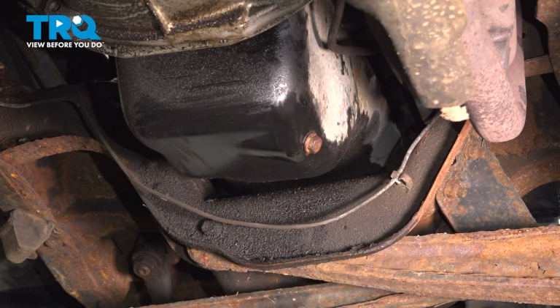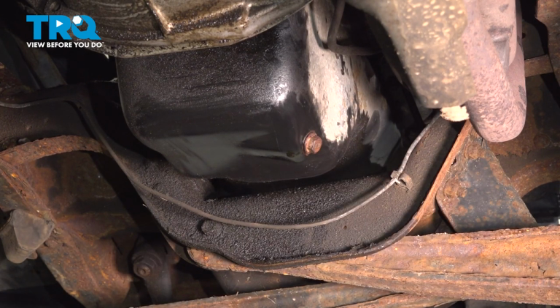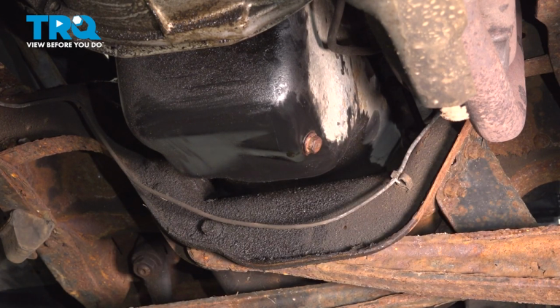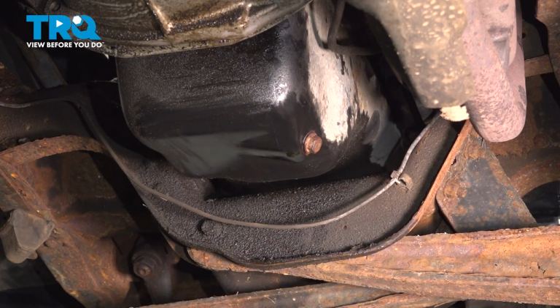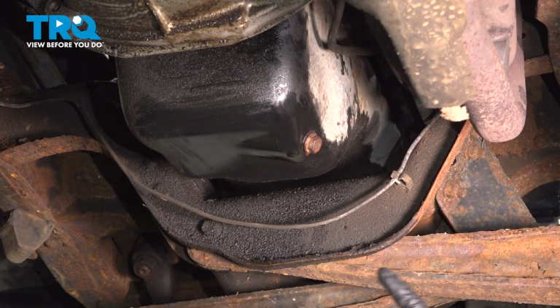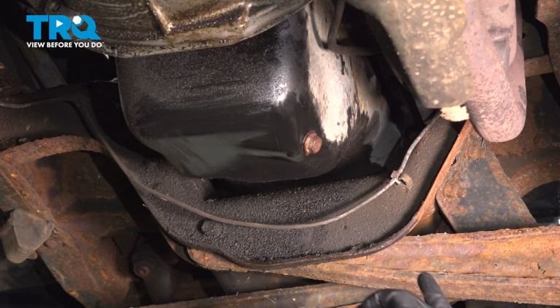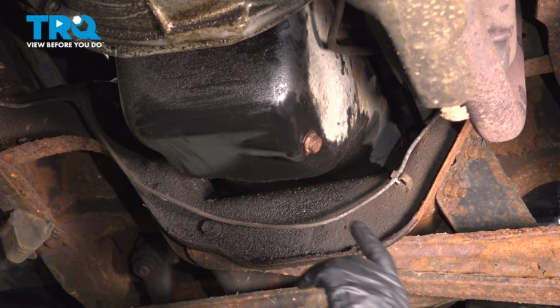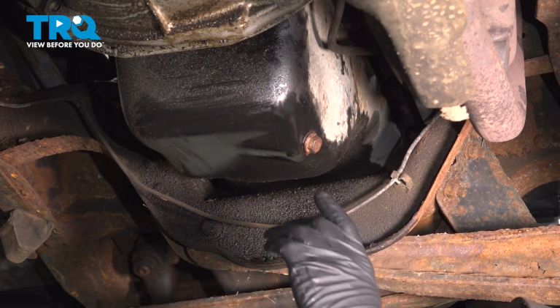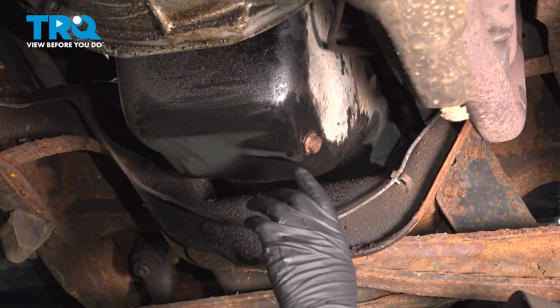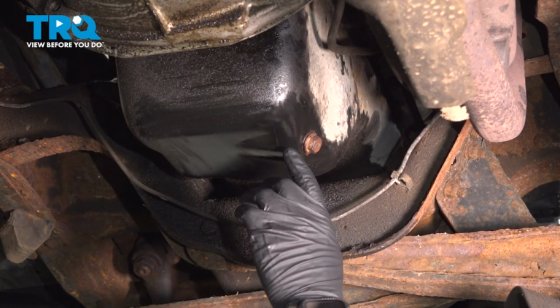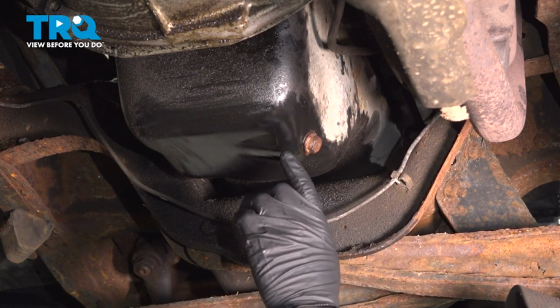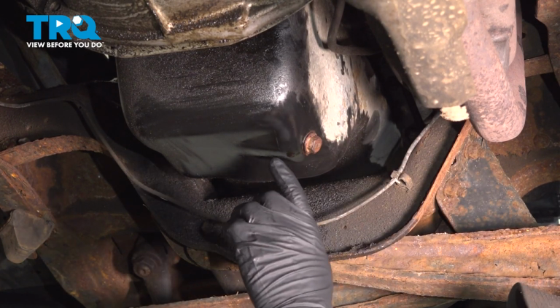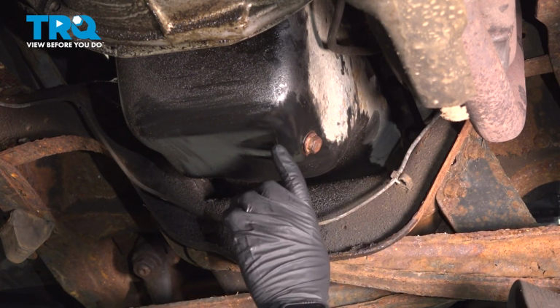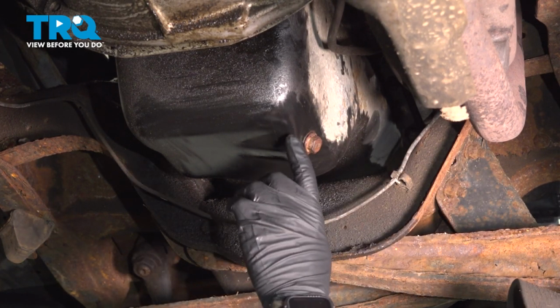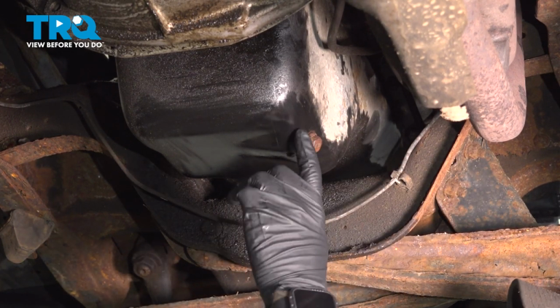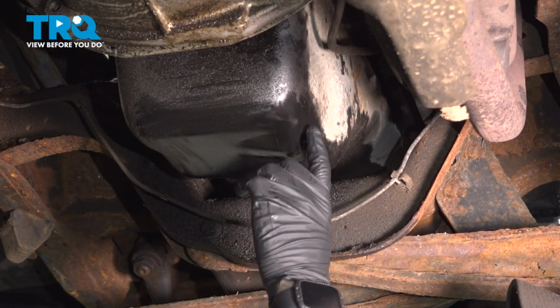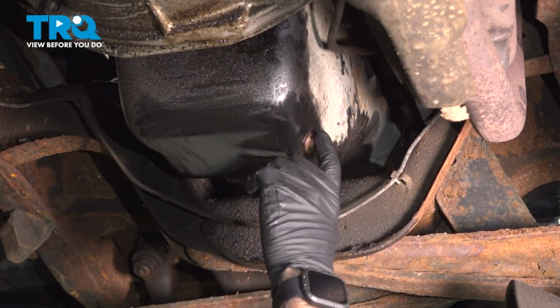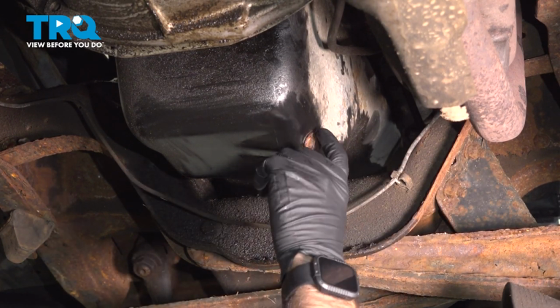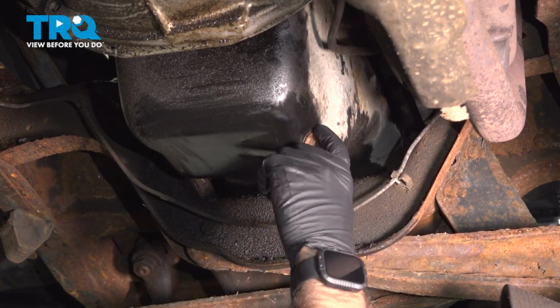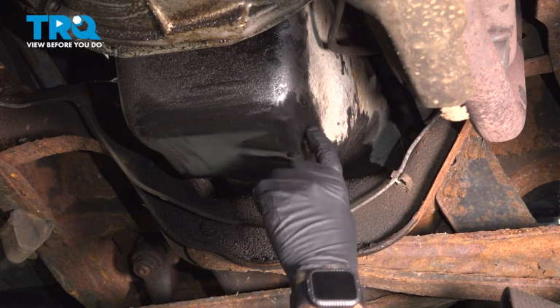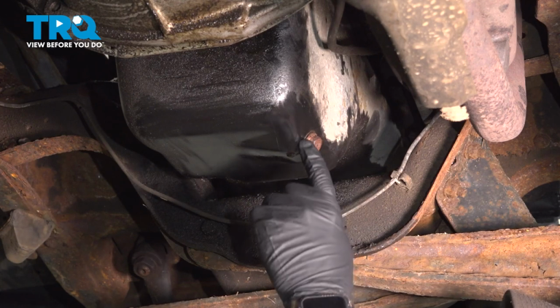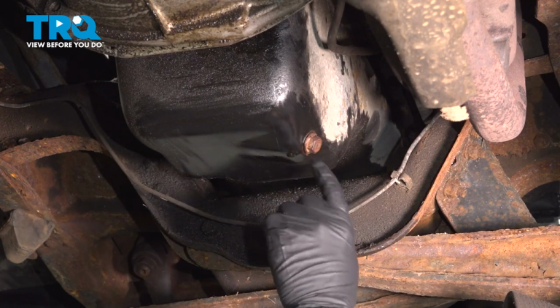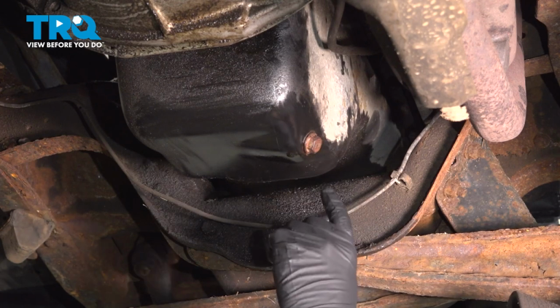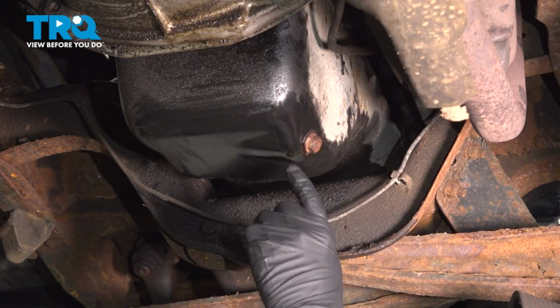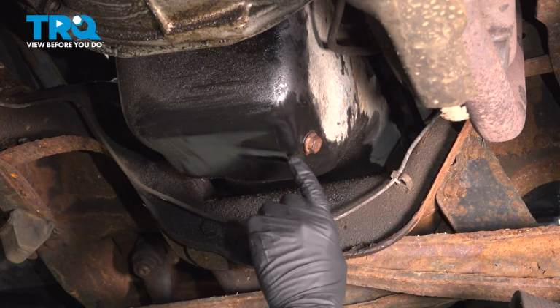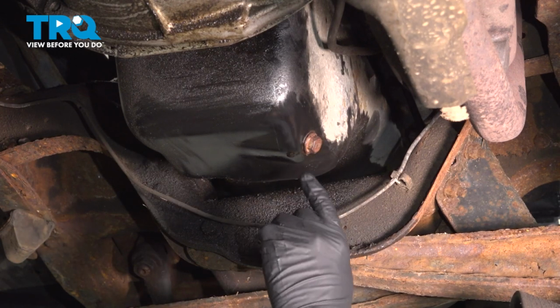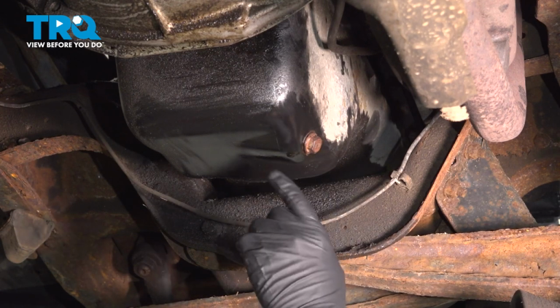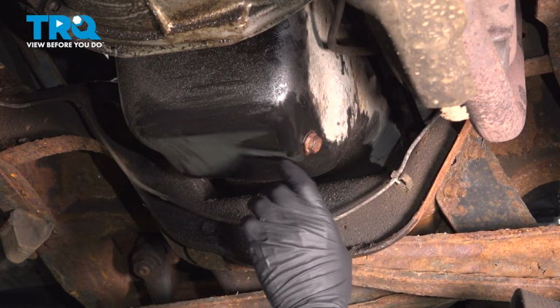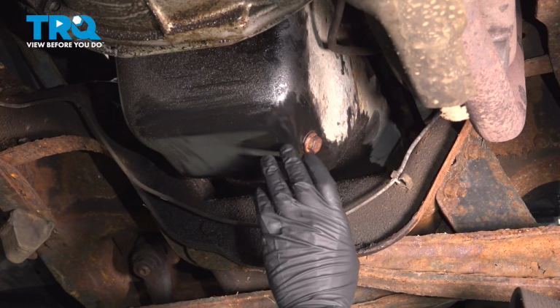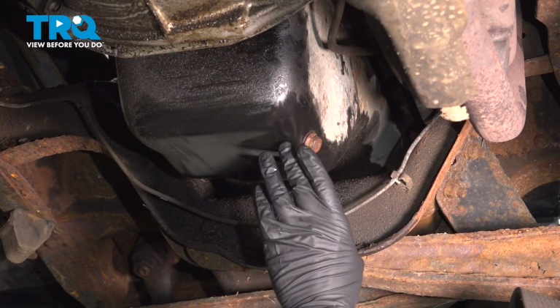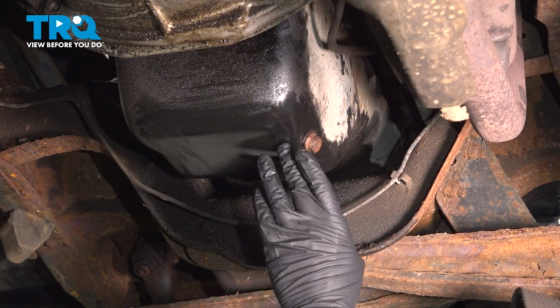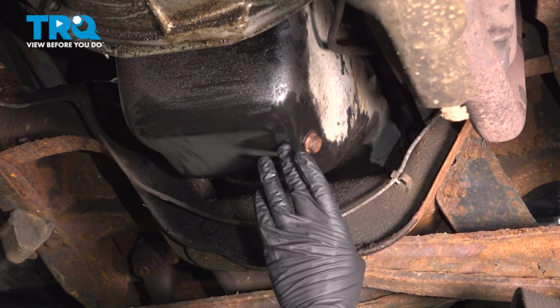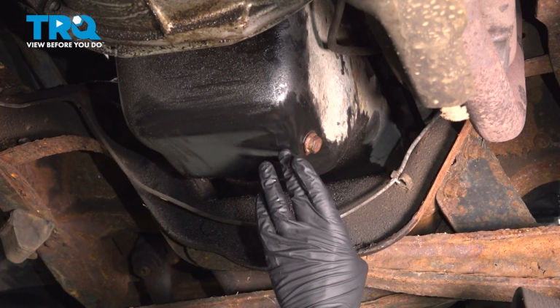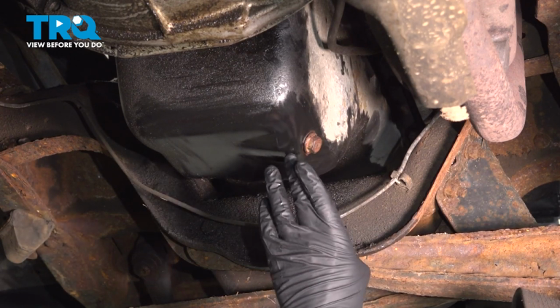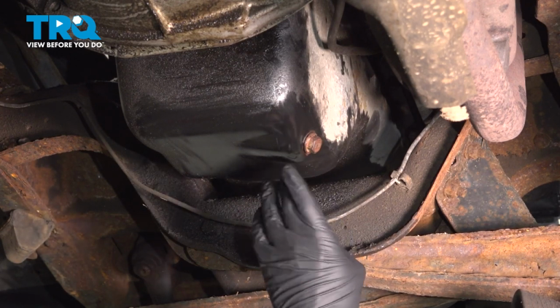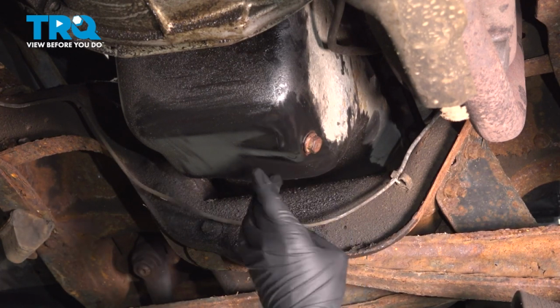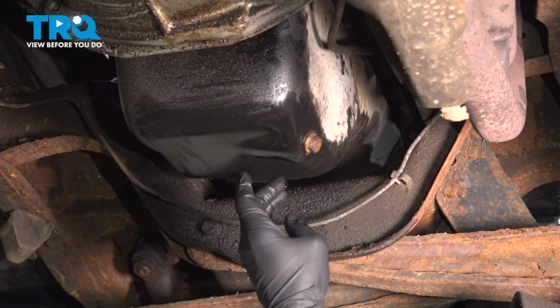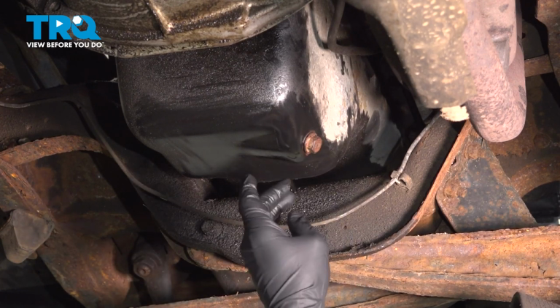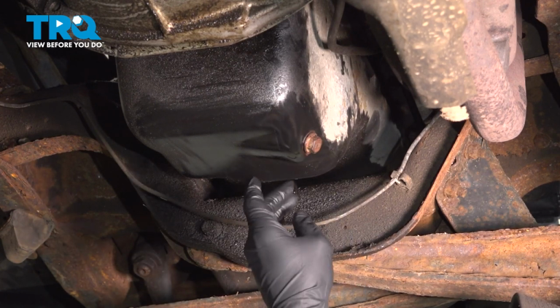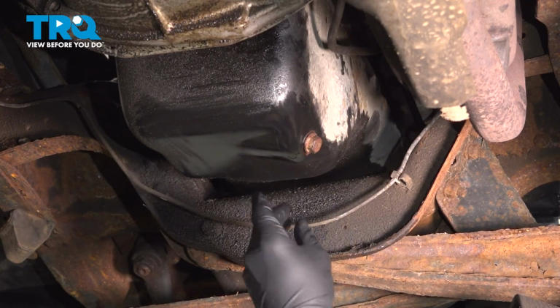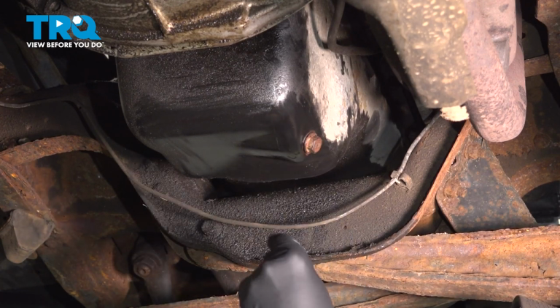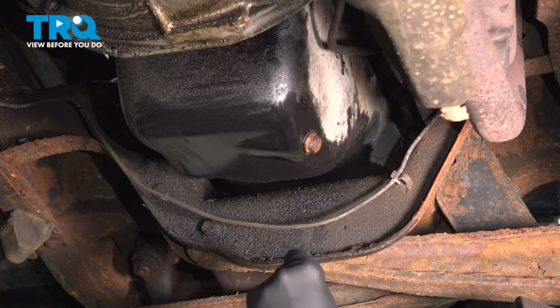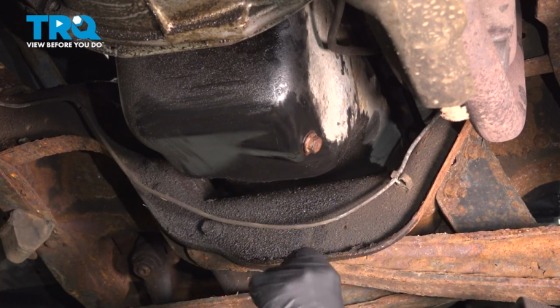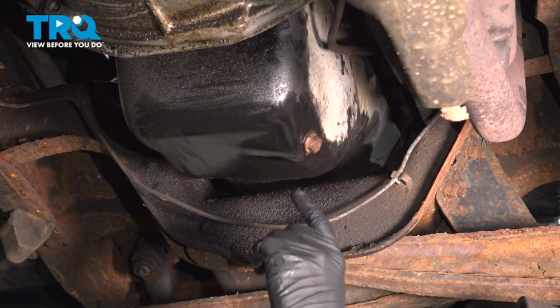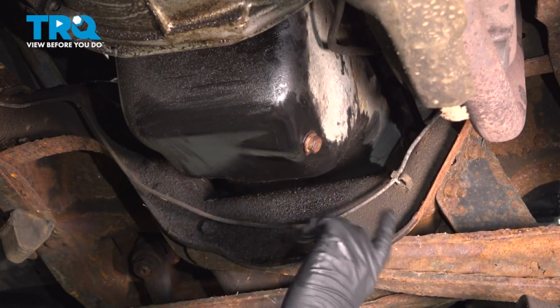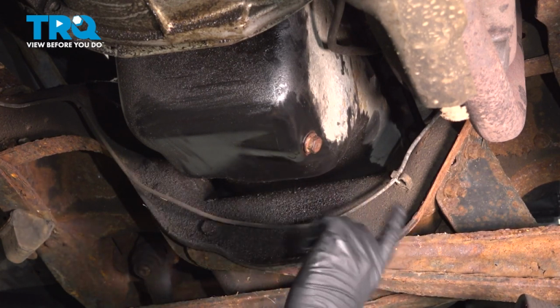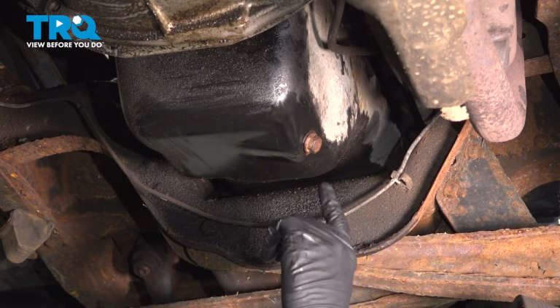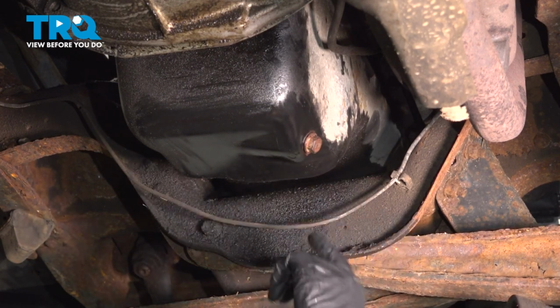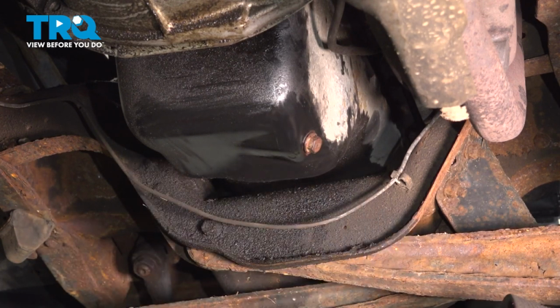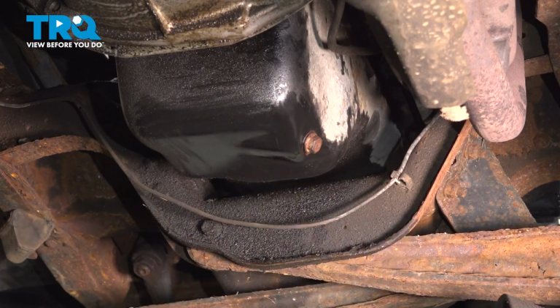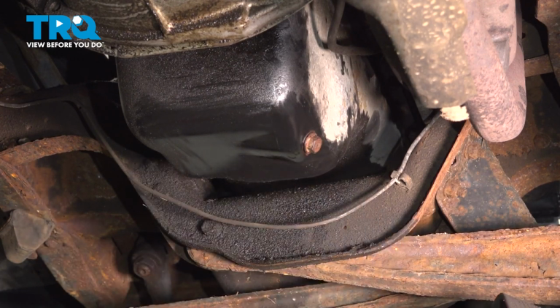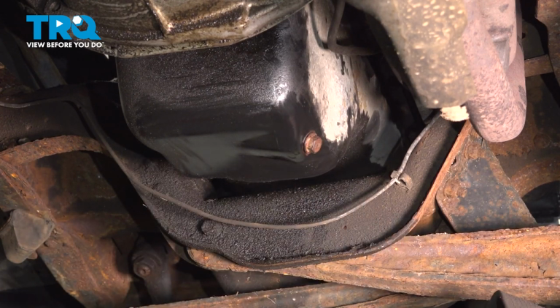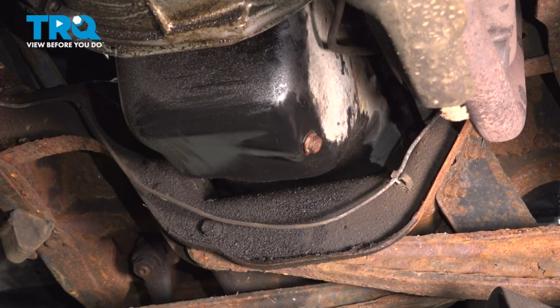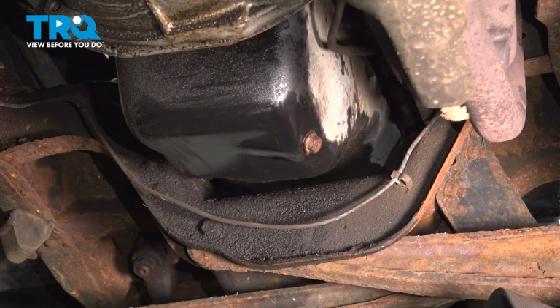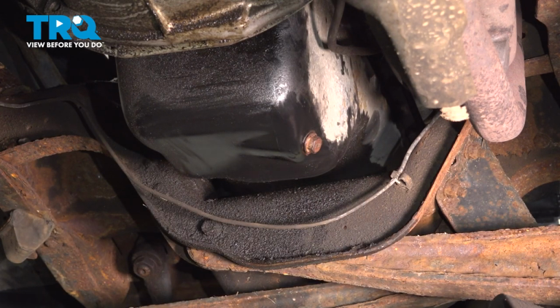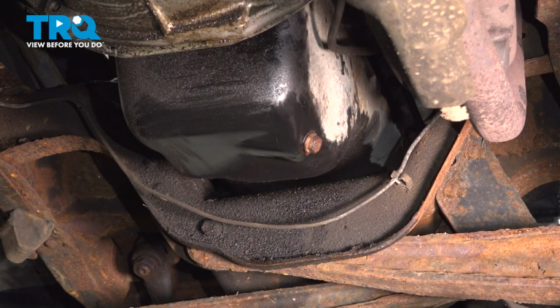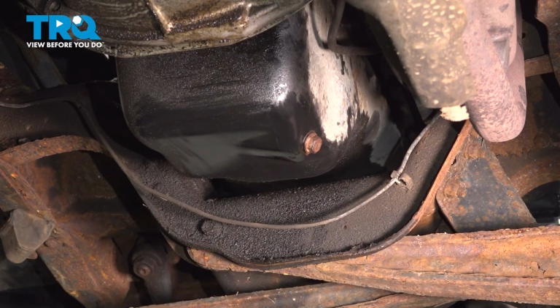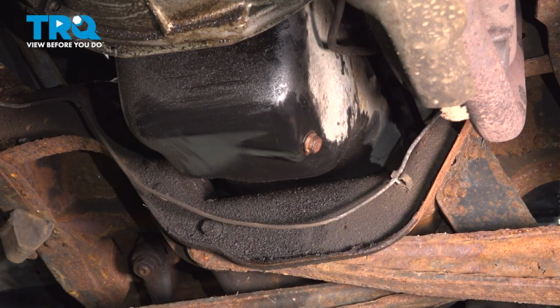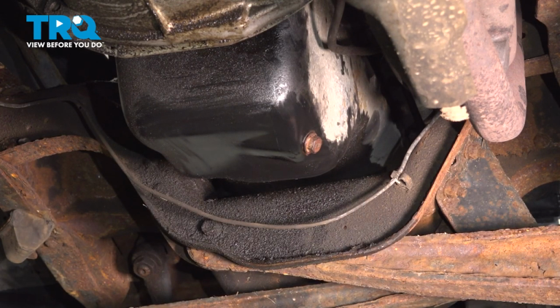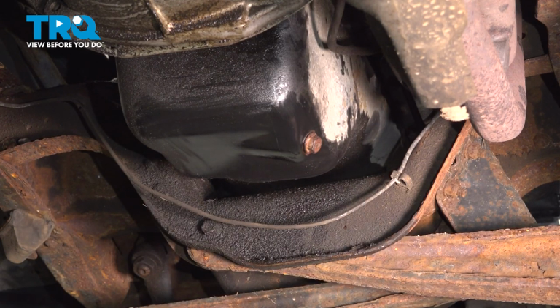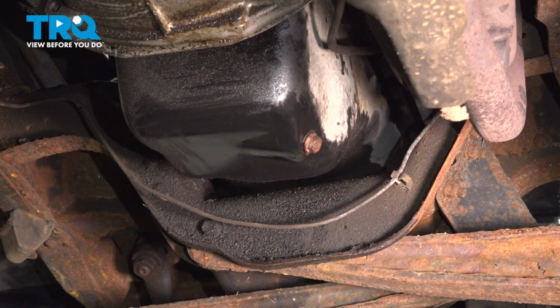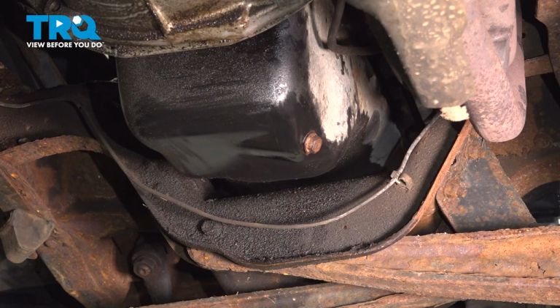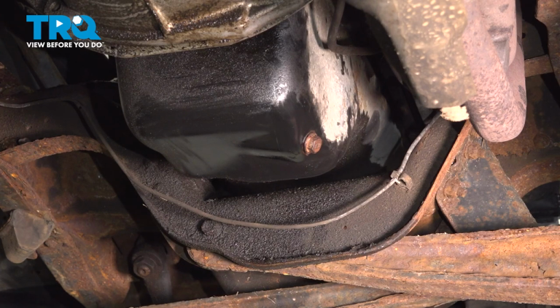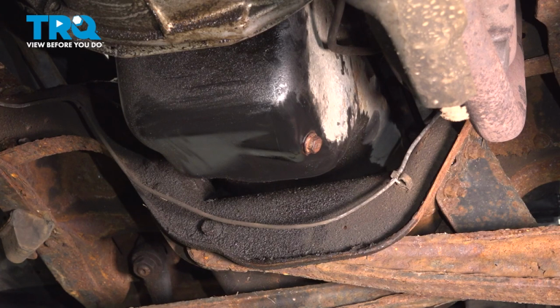Before we wrap this up for good, we'll clean this with some brake cleaner. Get rid of the oil that's dripping so we can check later and make sure we don't have any leaks.